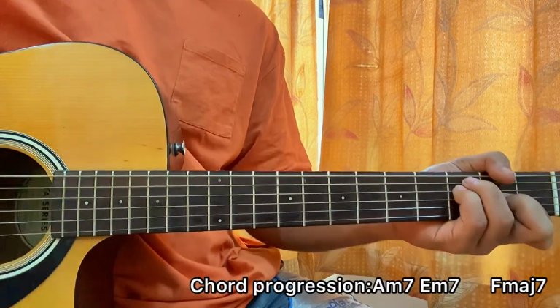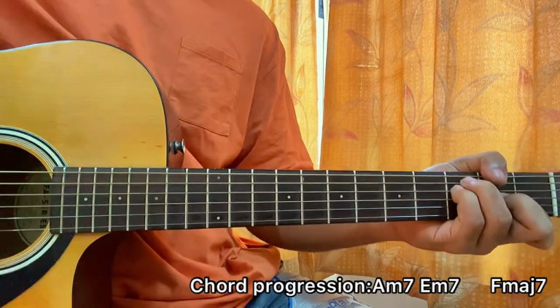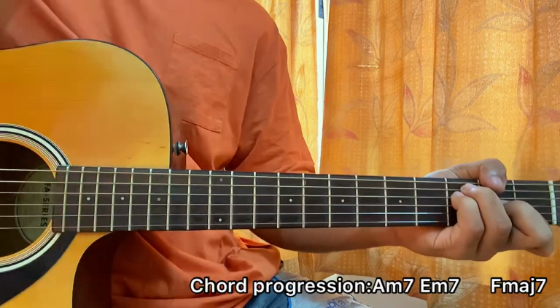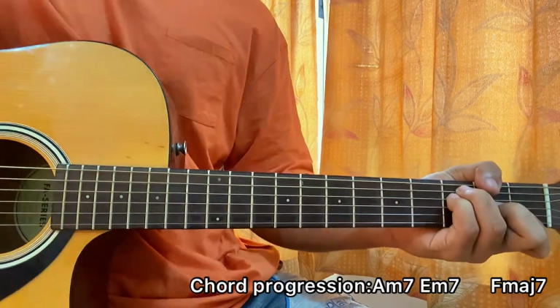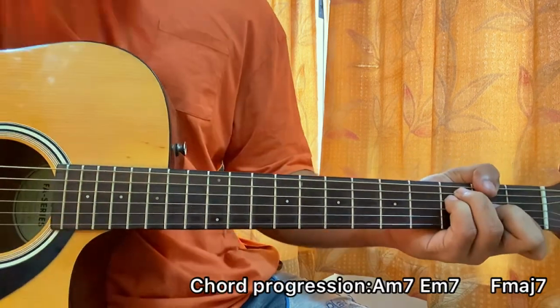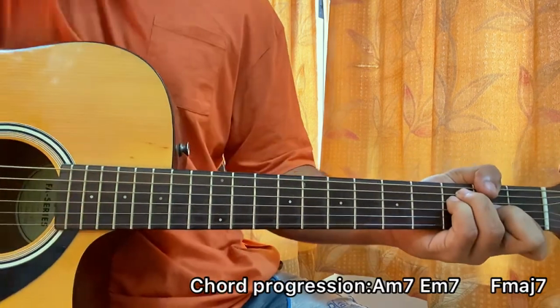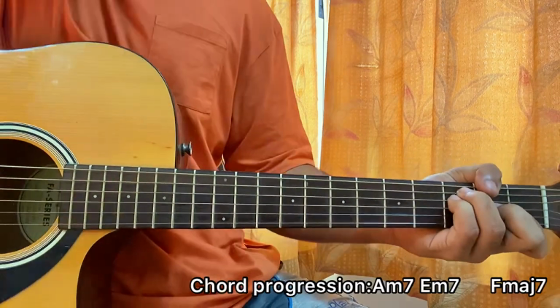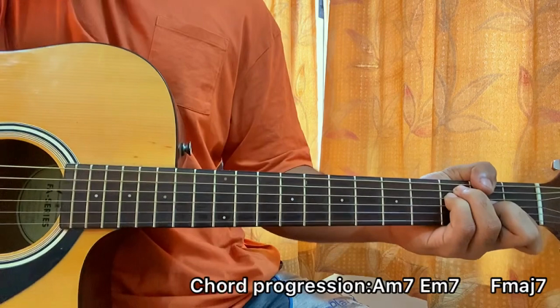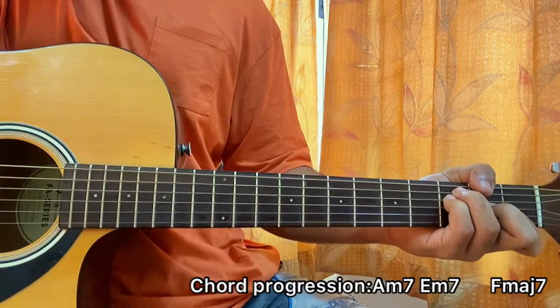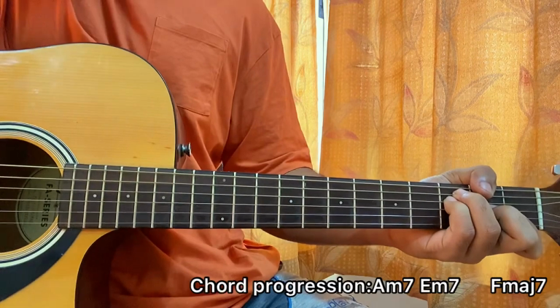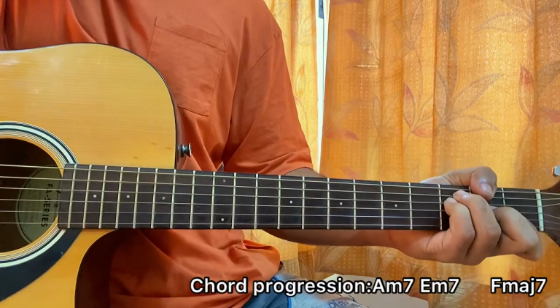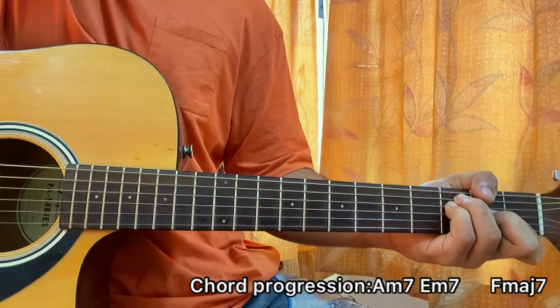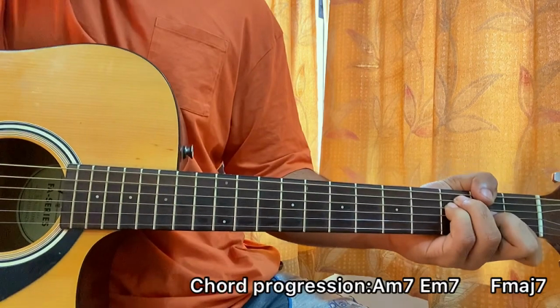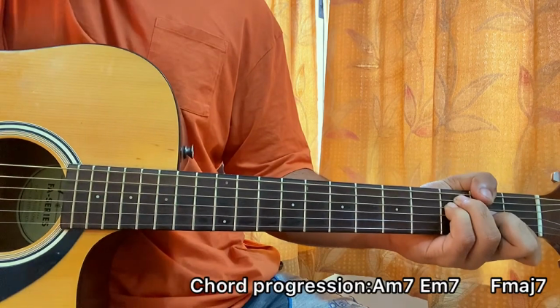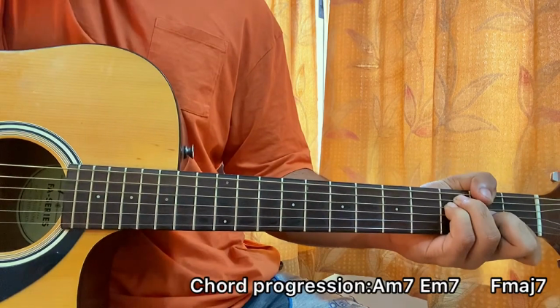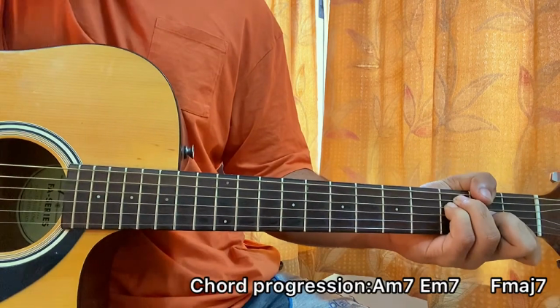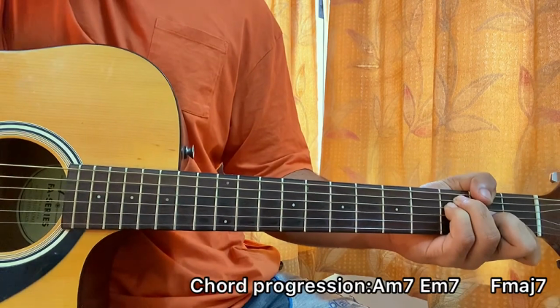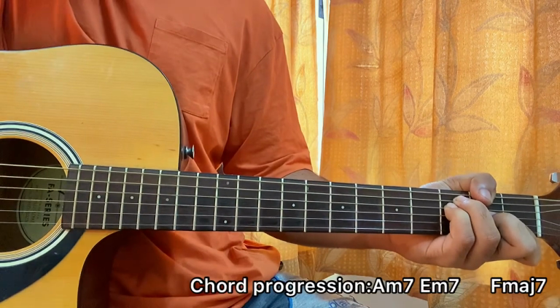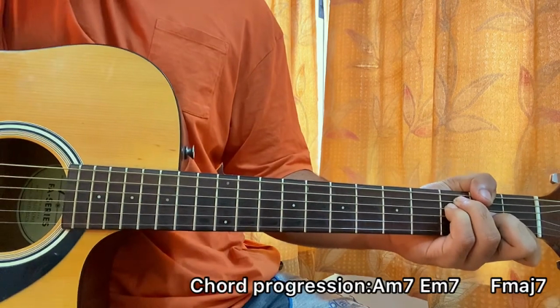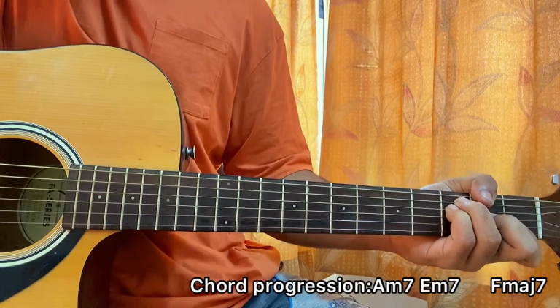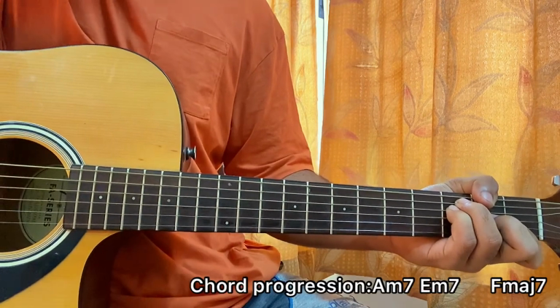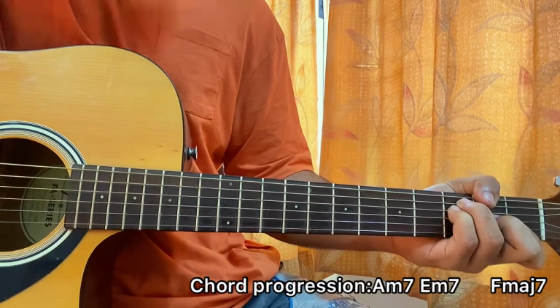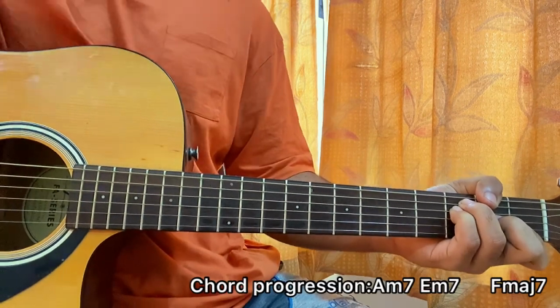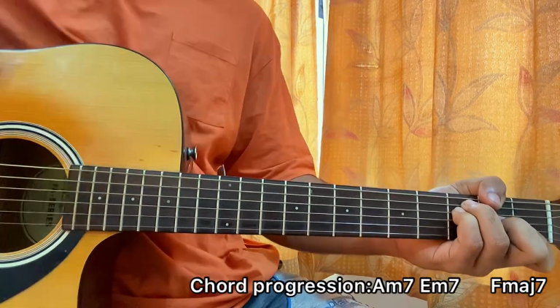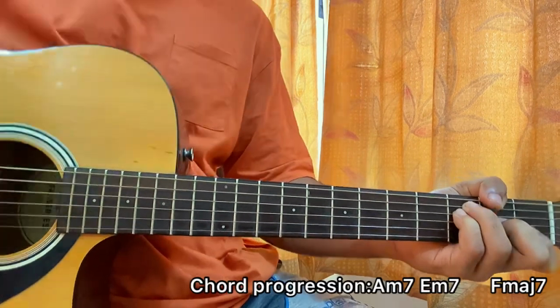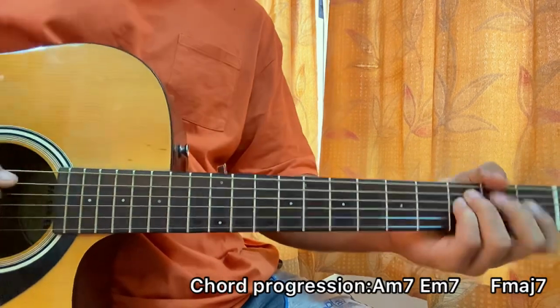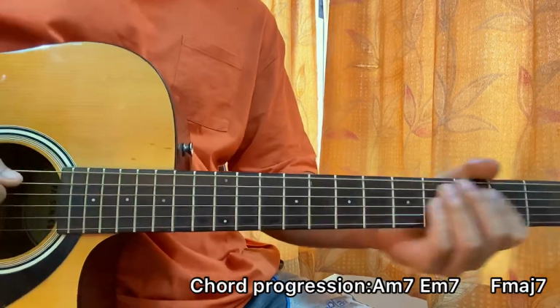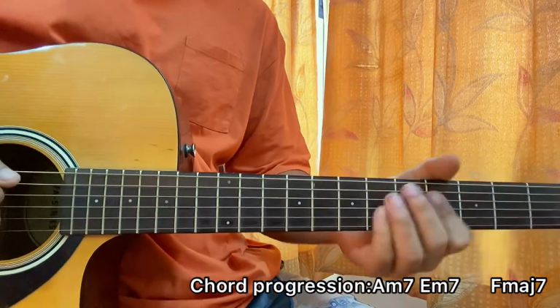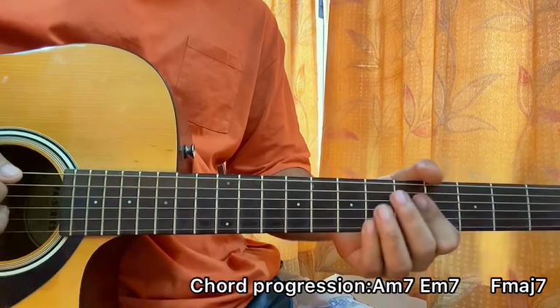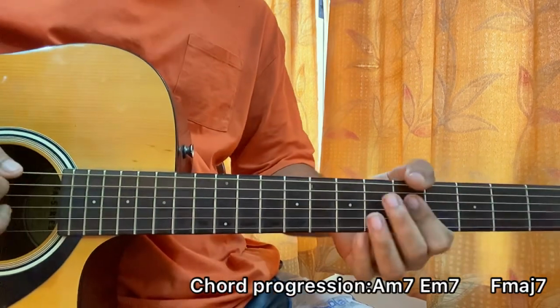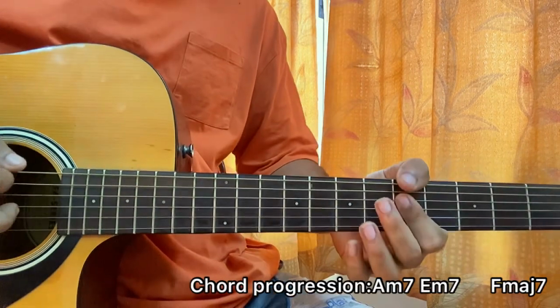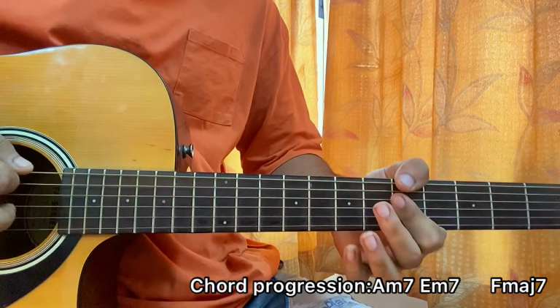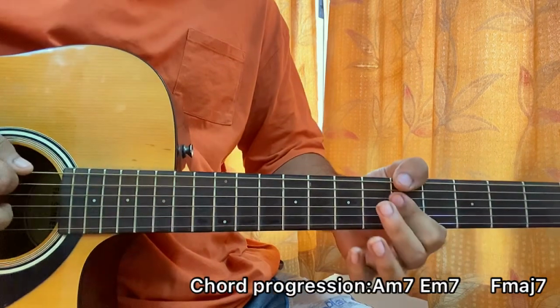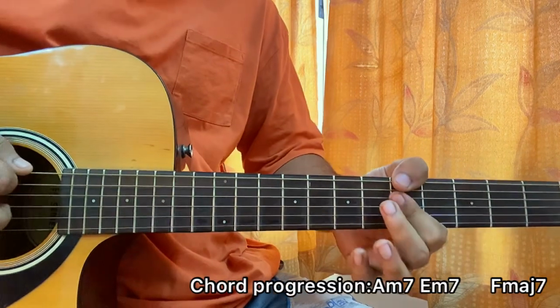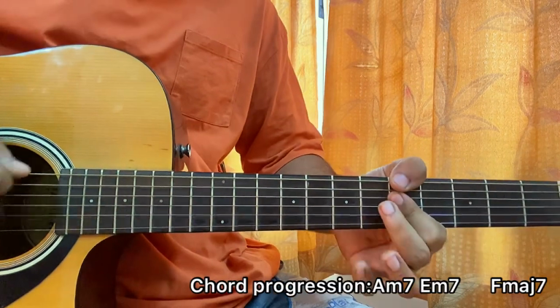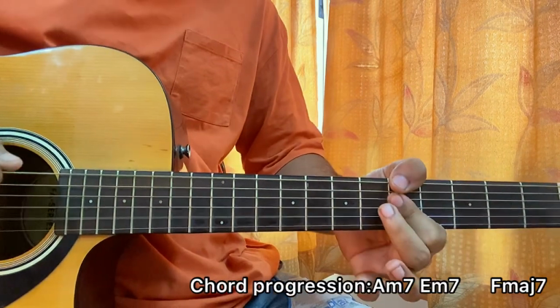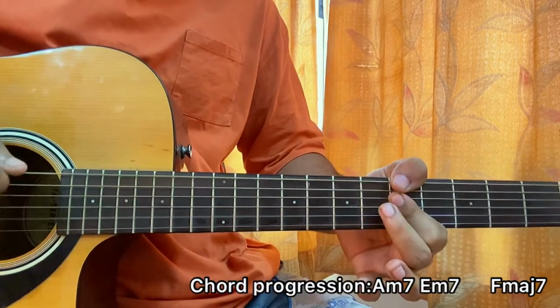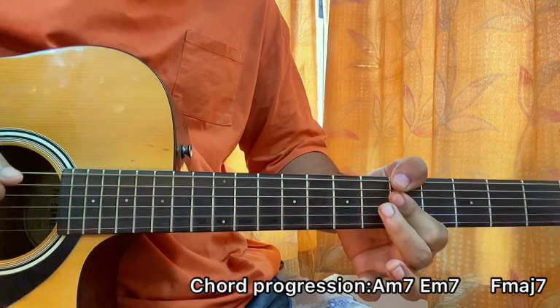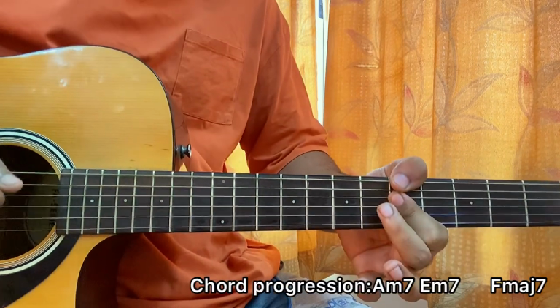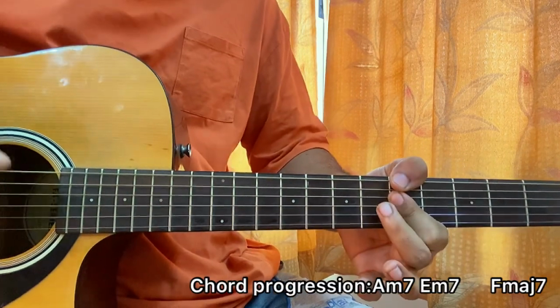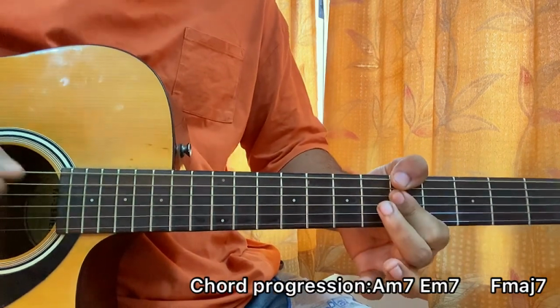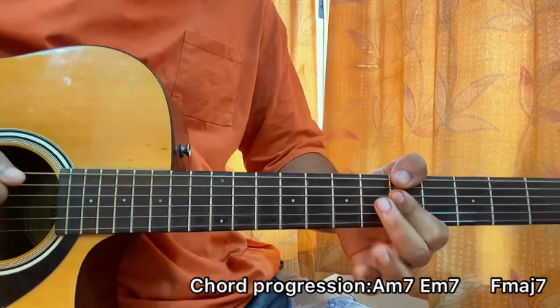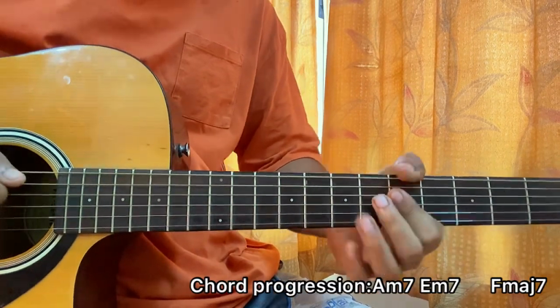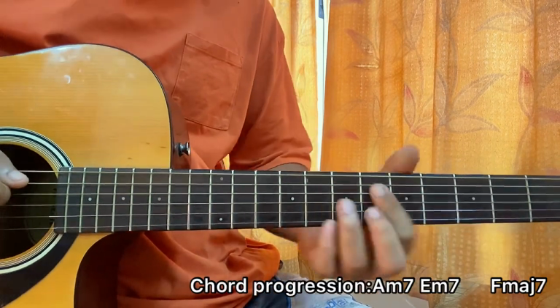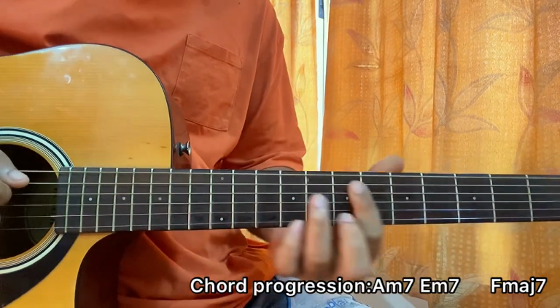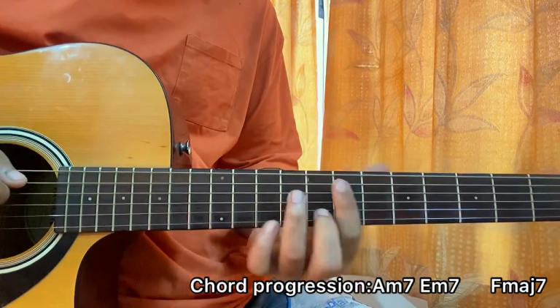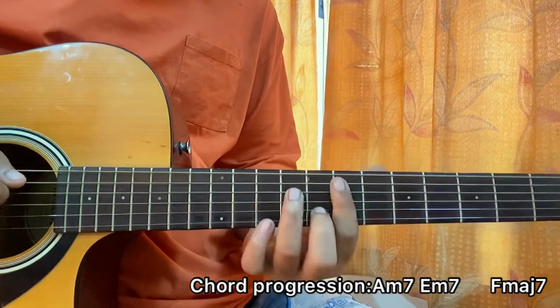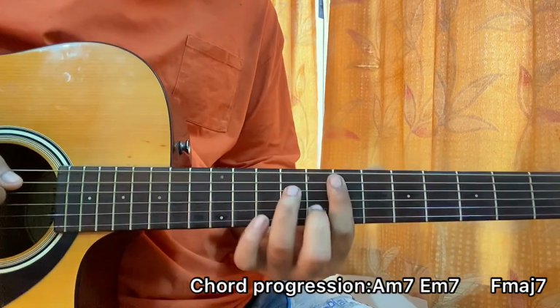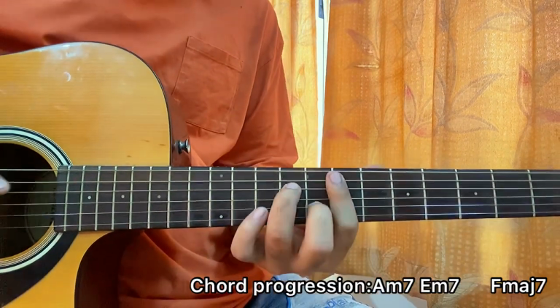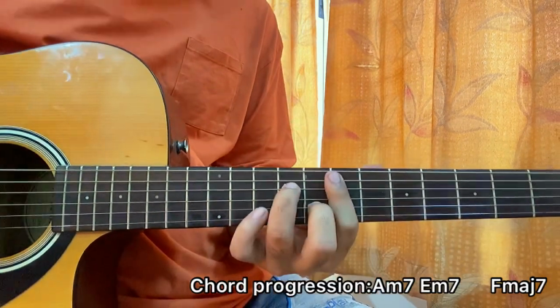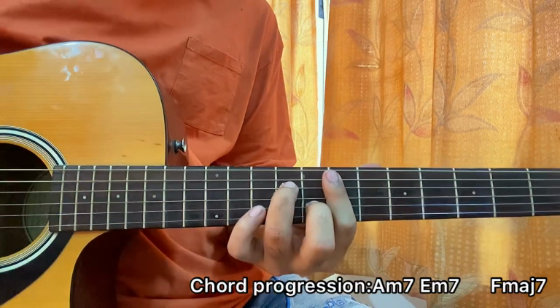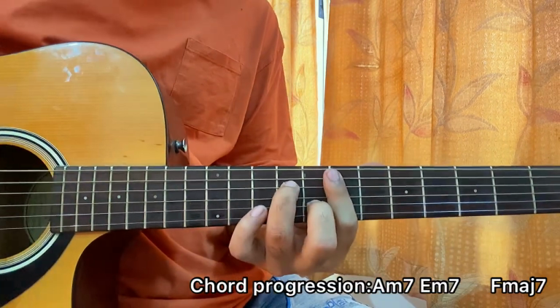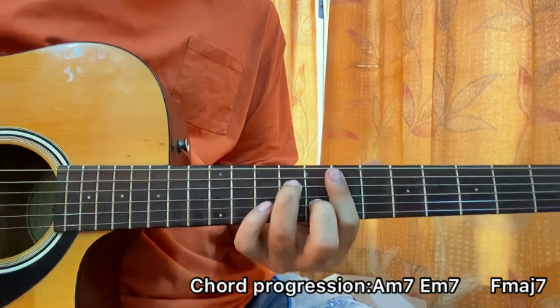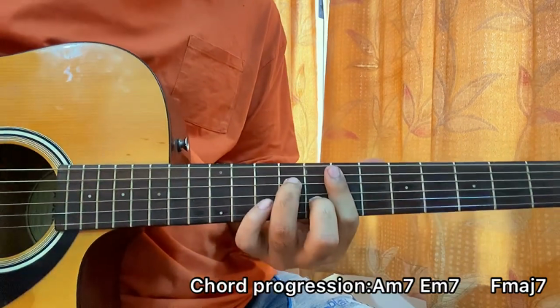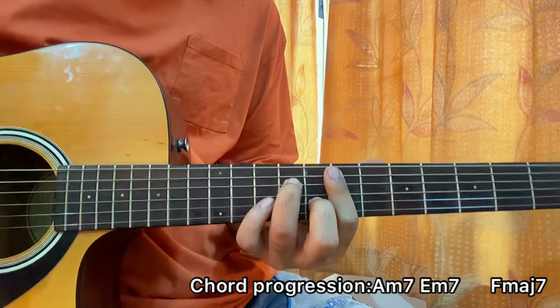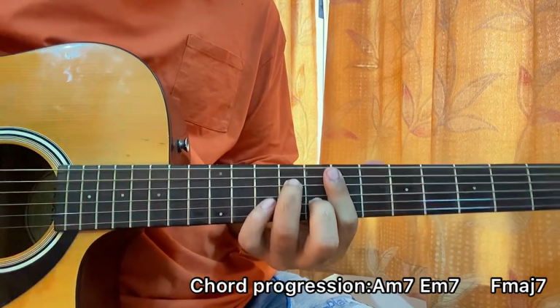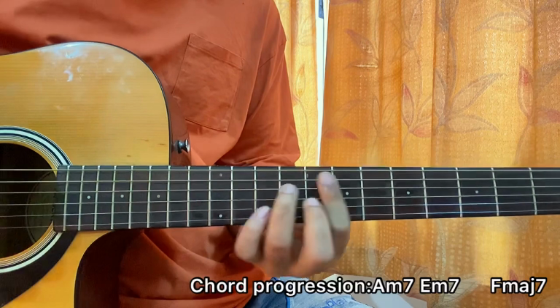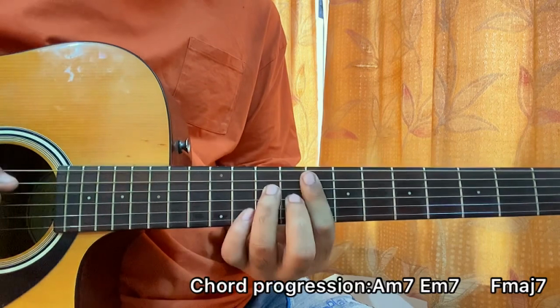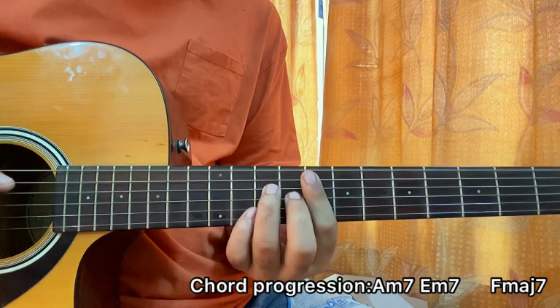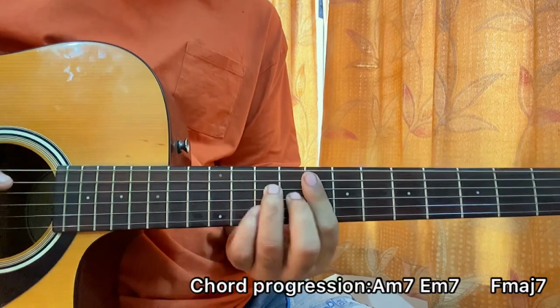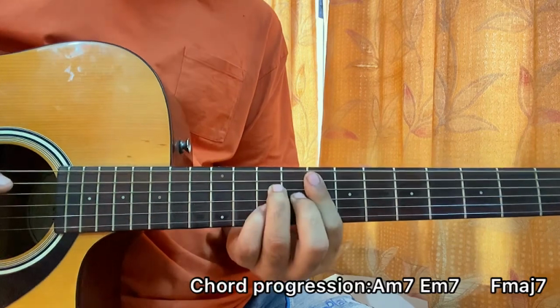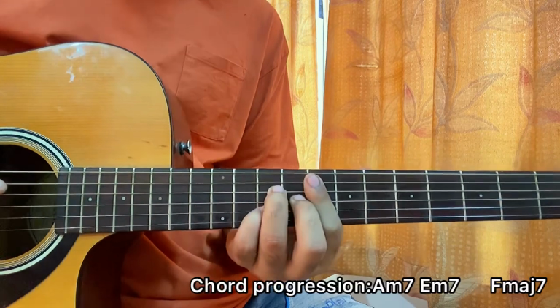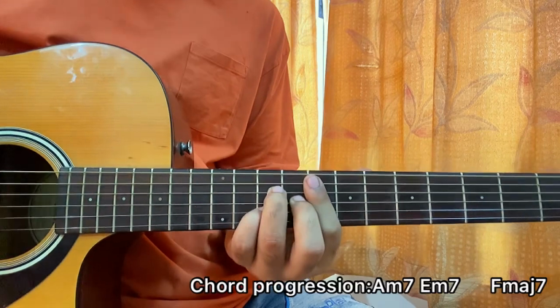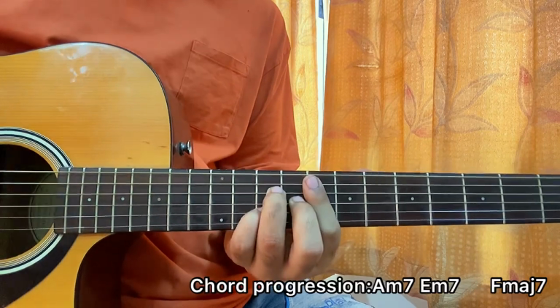If you really want to add some flavor, just play the bar chords. We've got A minor 7, E minor 7, F major 7.